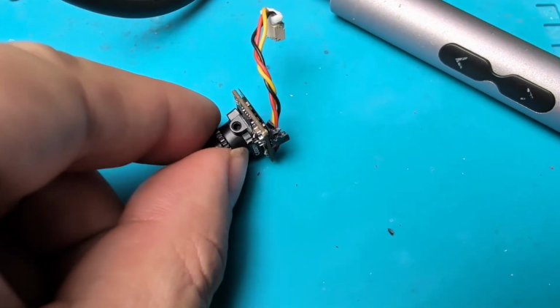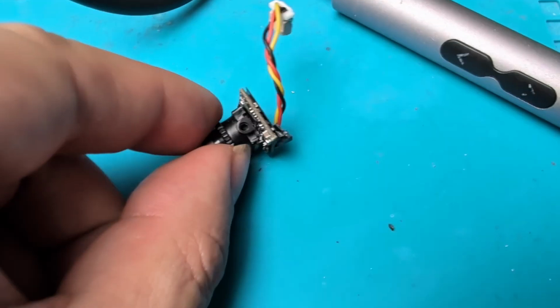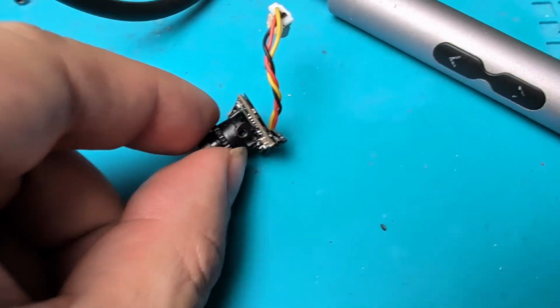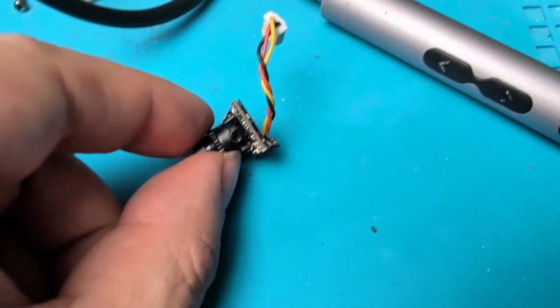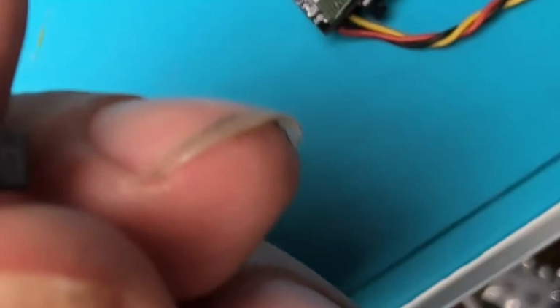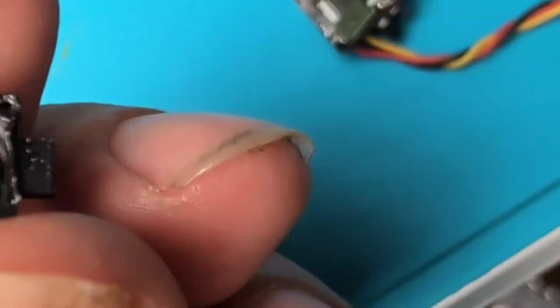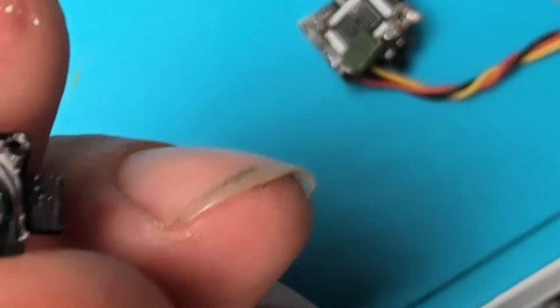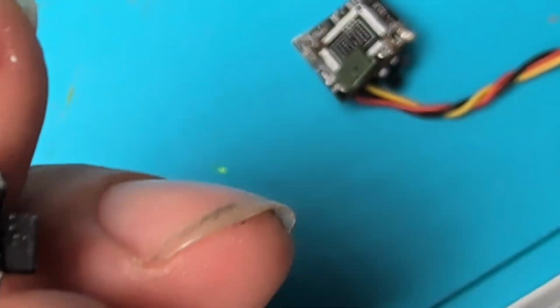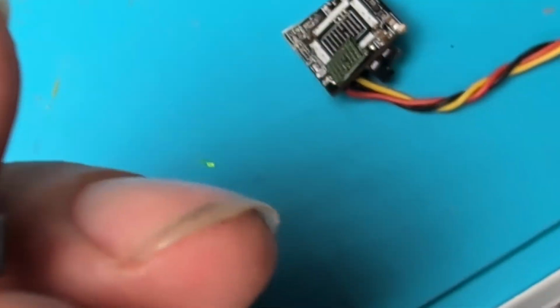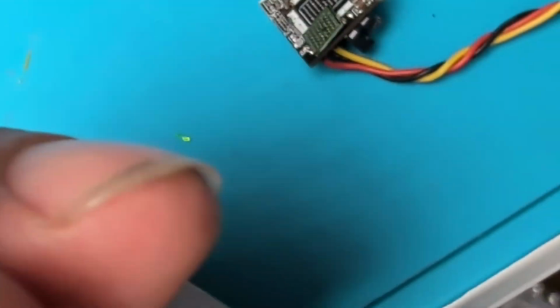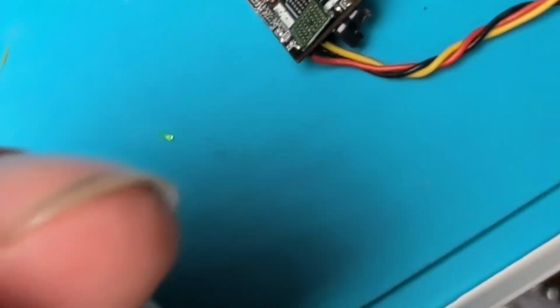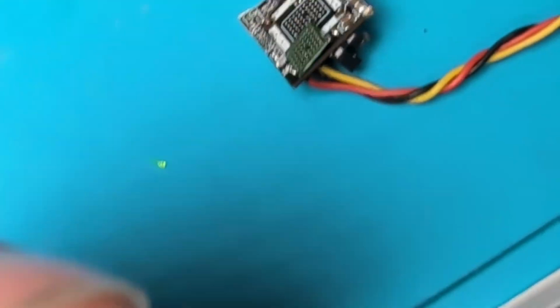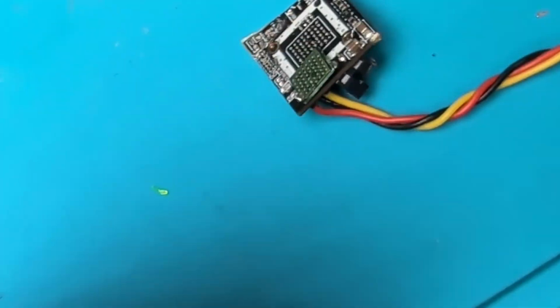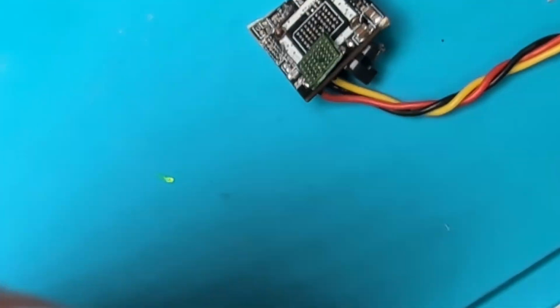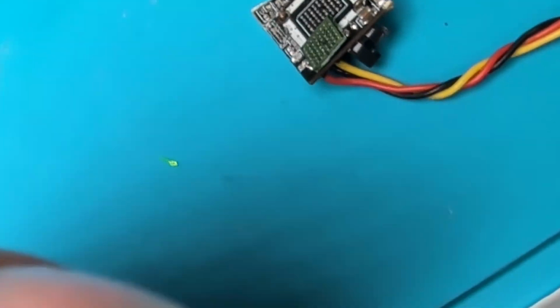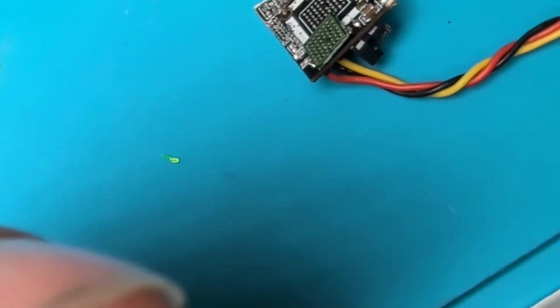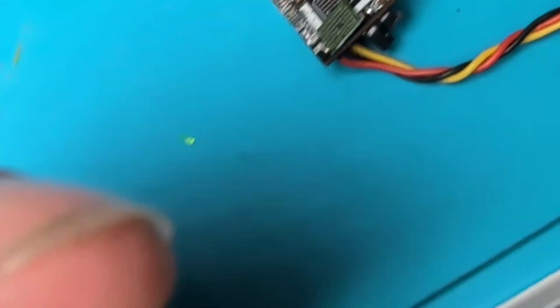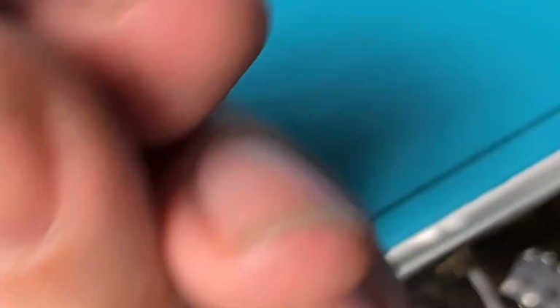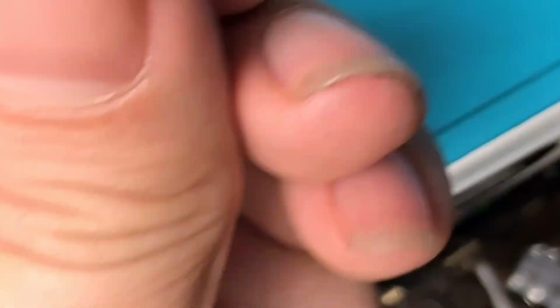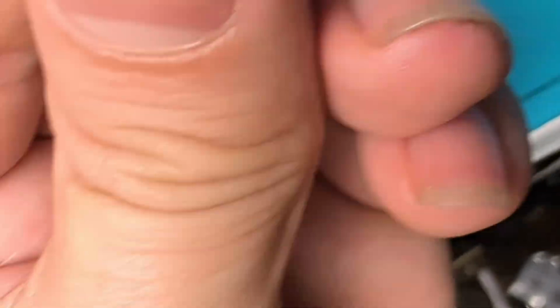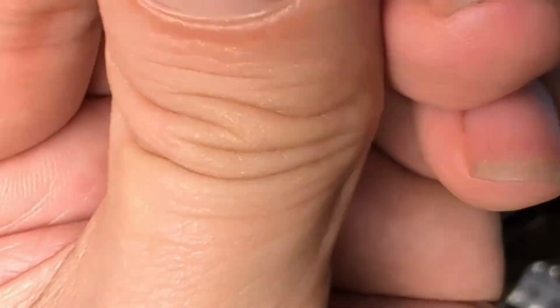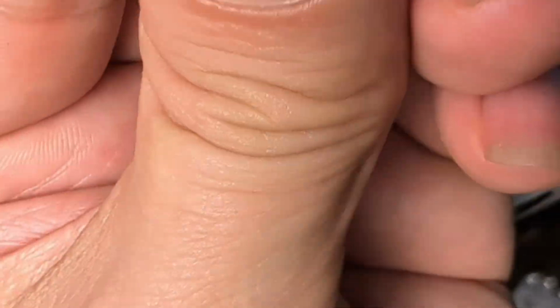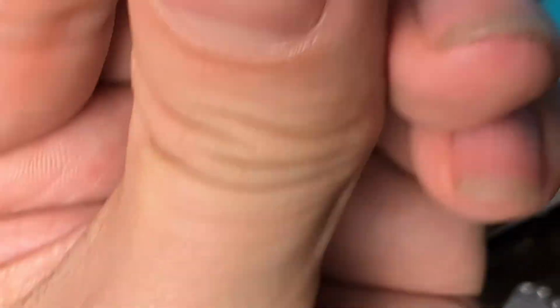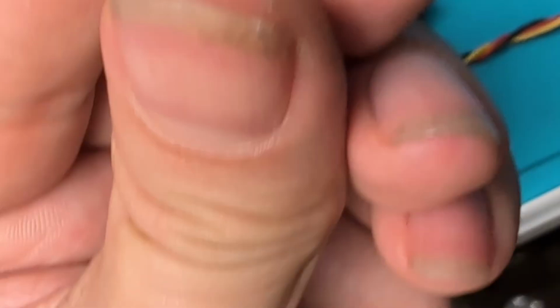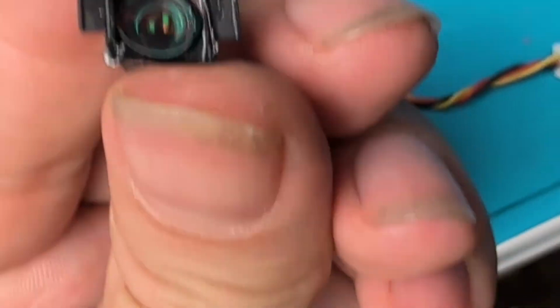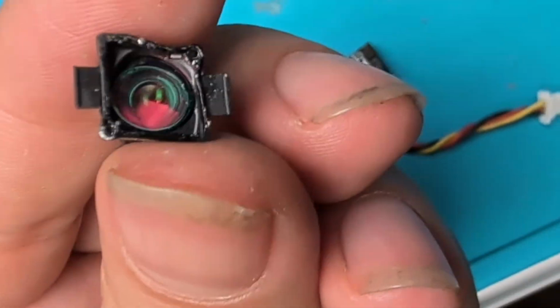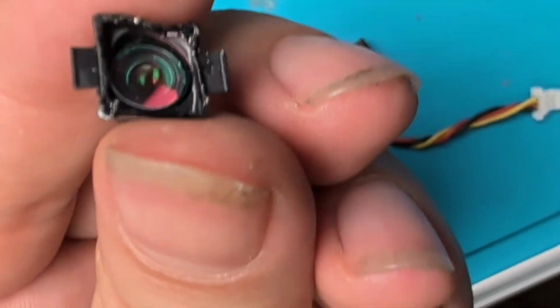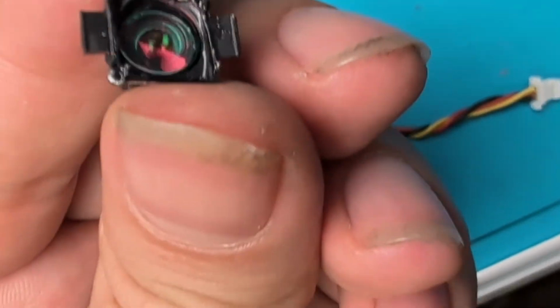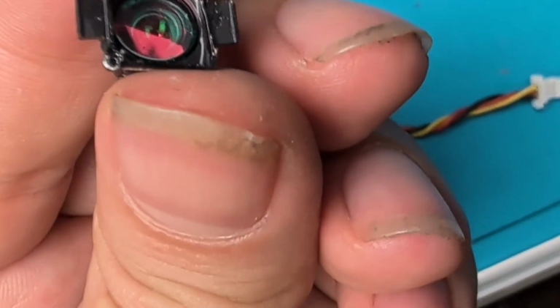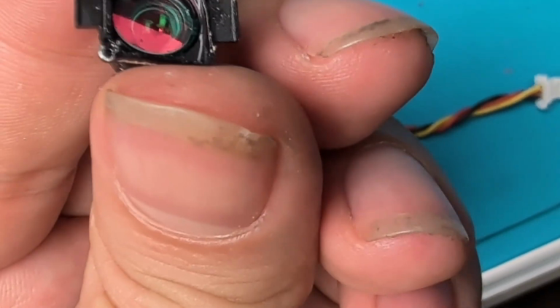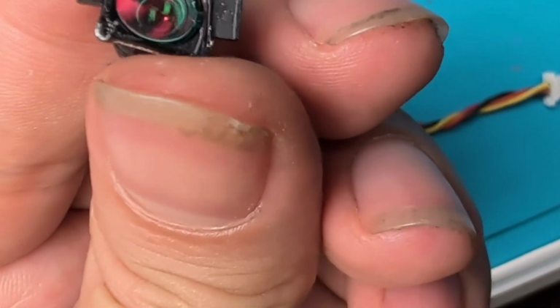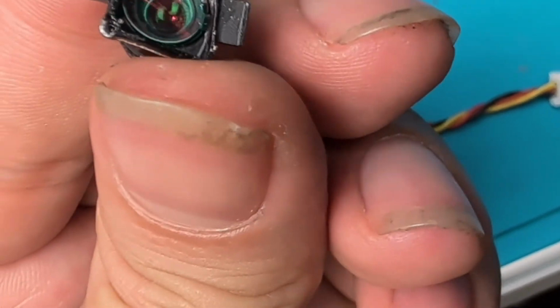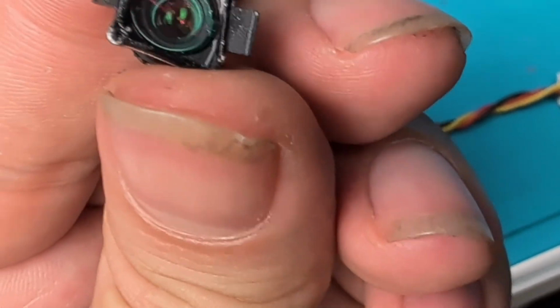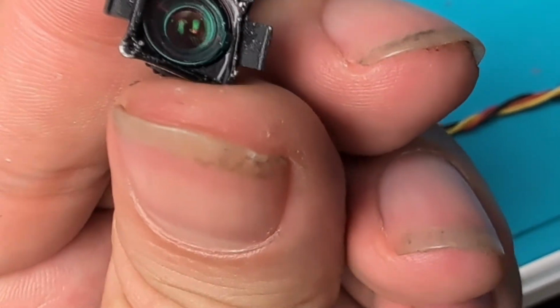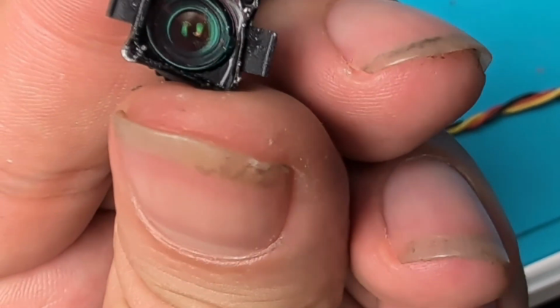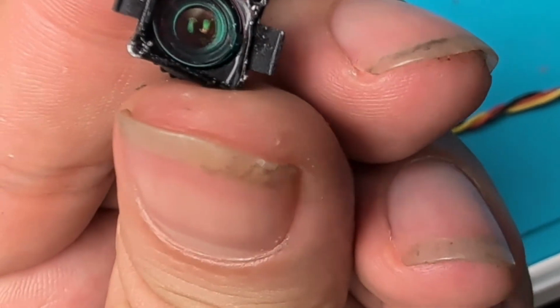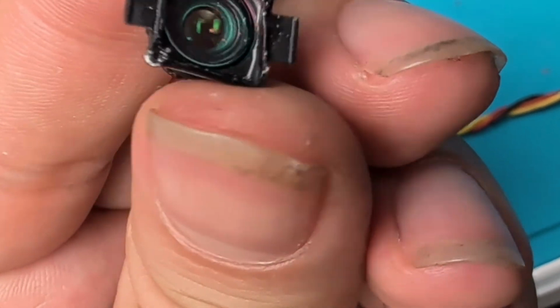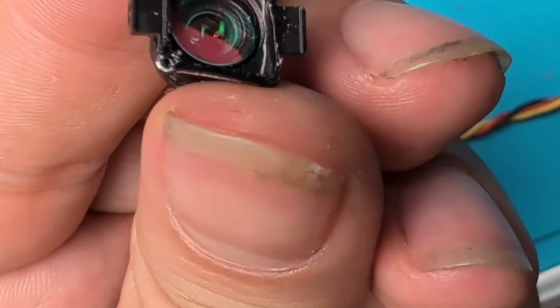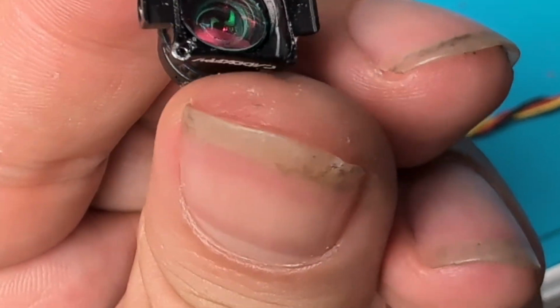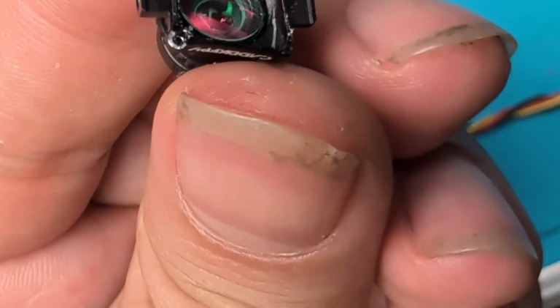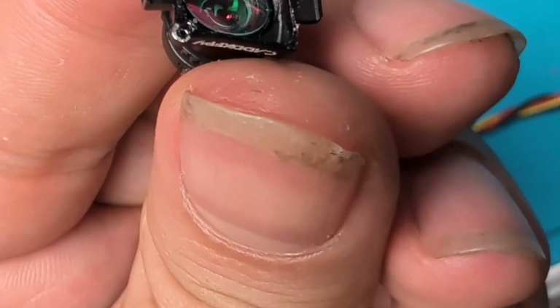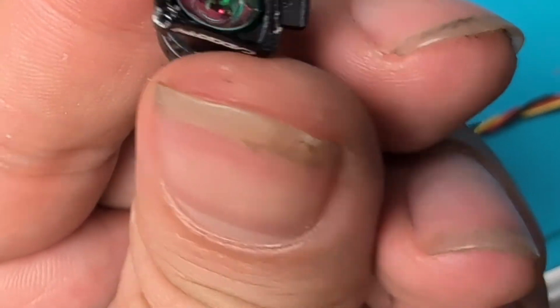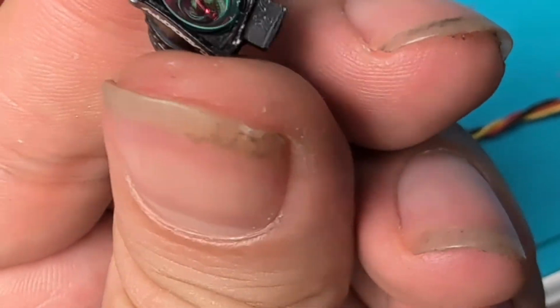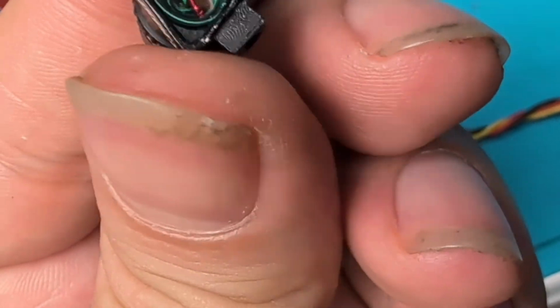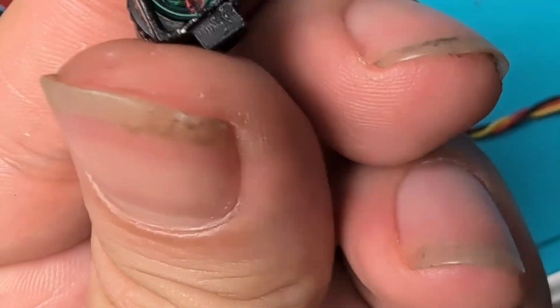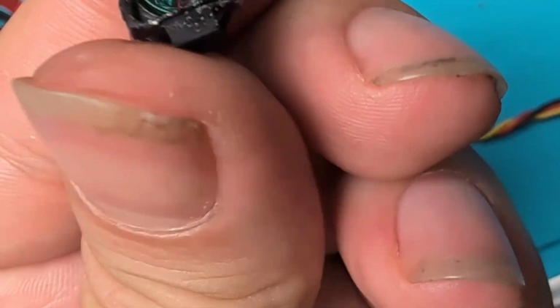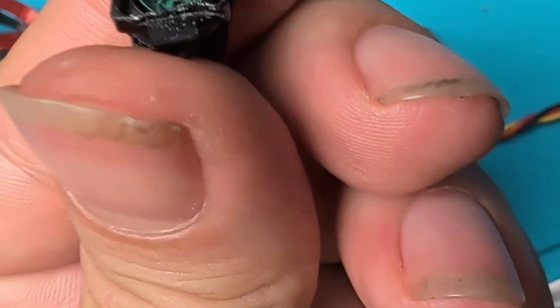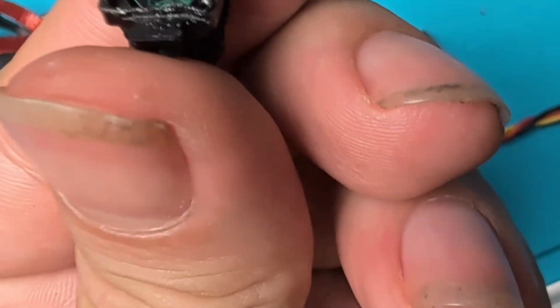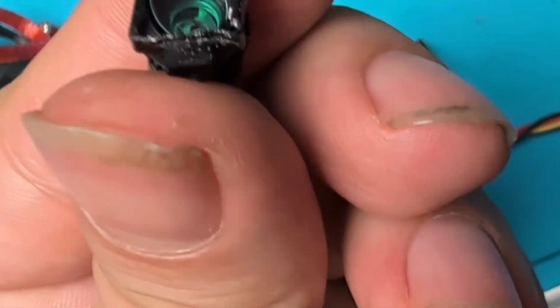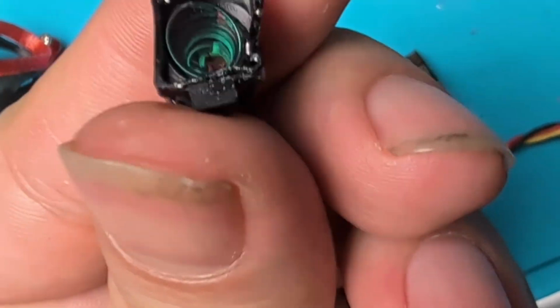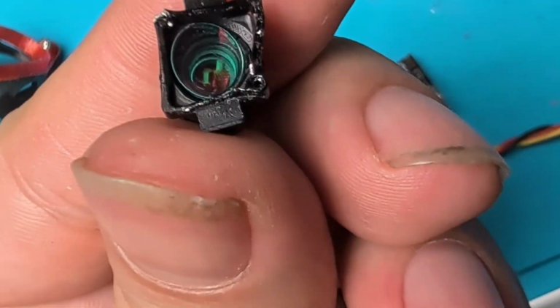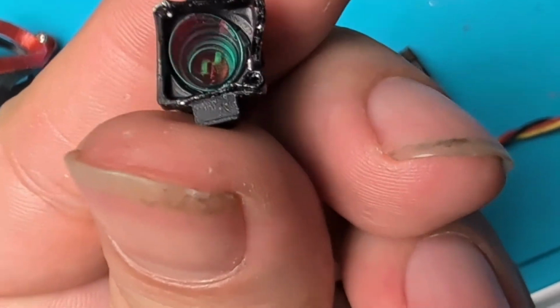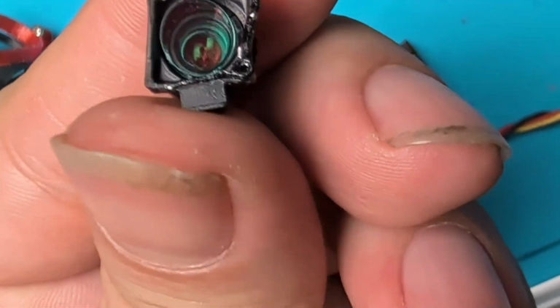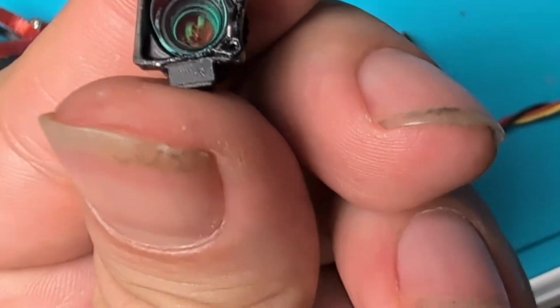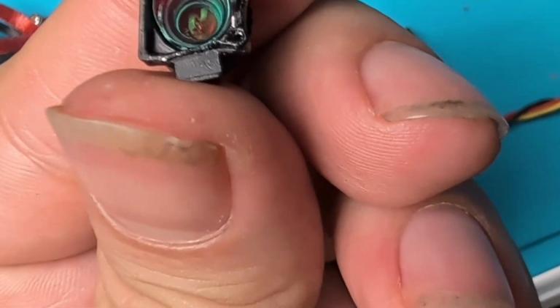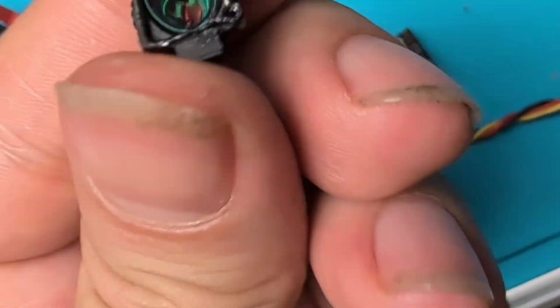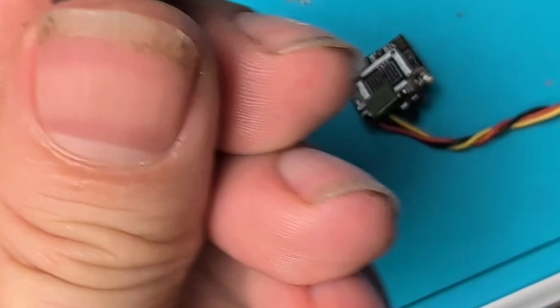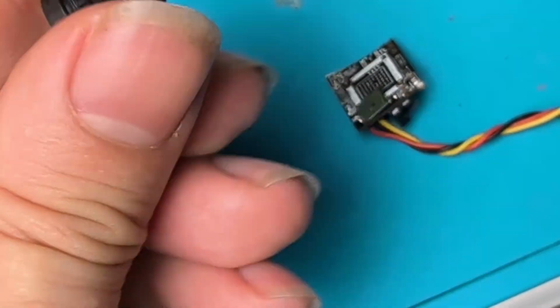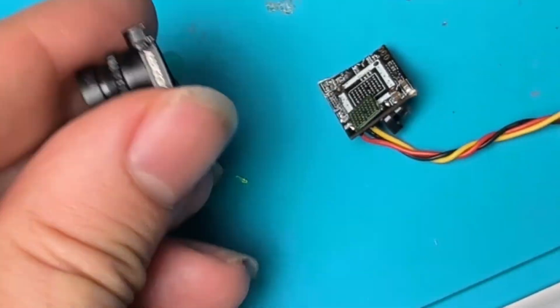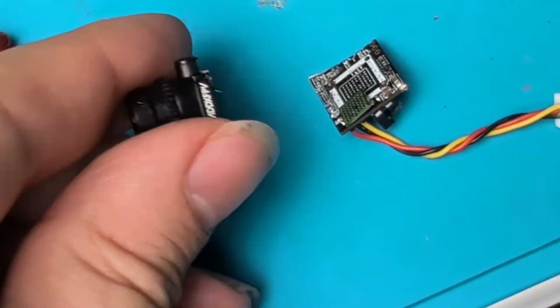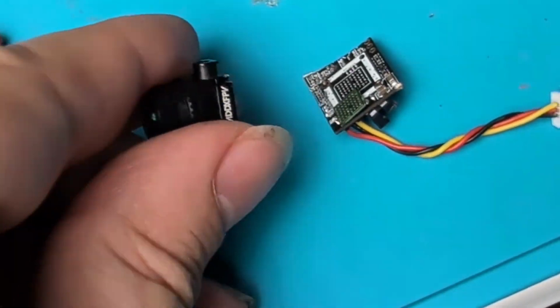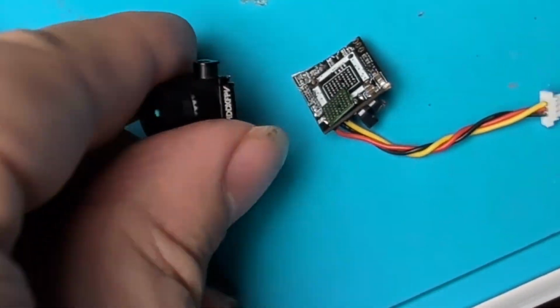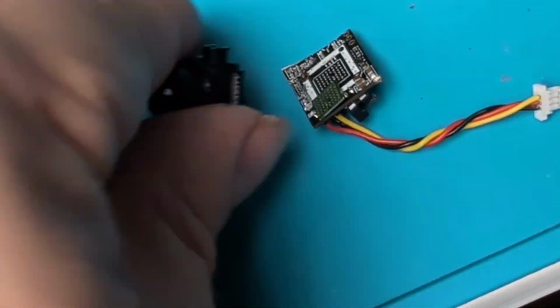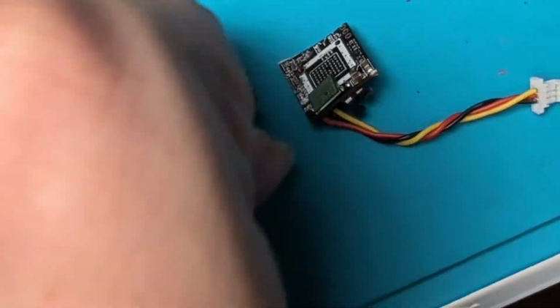Ever wondered what's inside a camera? There we go. I have to cut my nails. Look at the glass - sadly, that's not cracked.